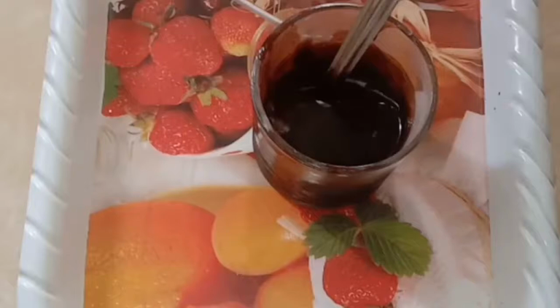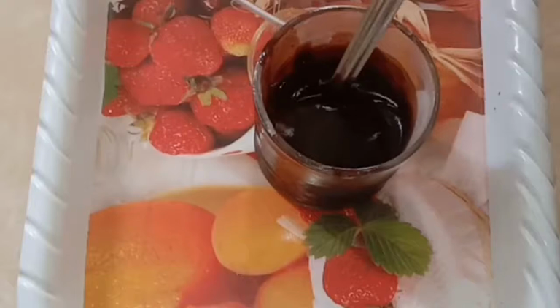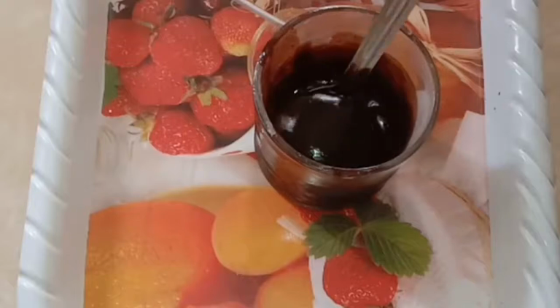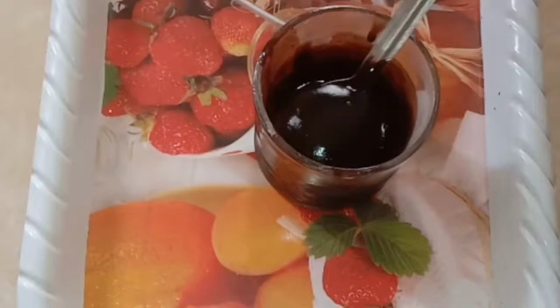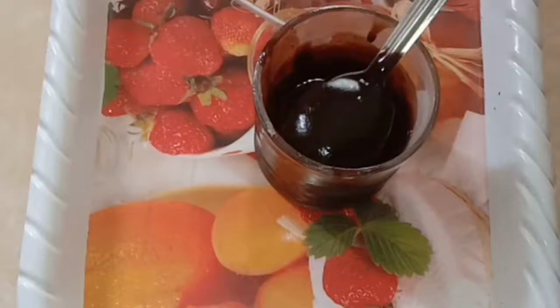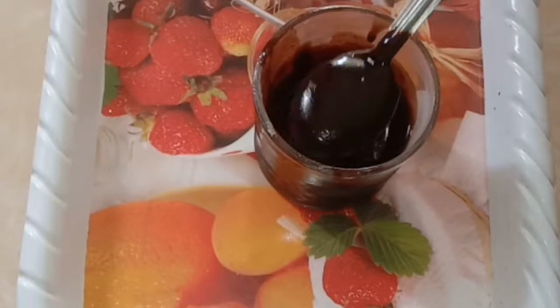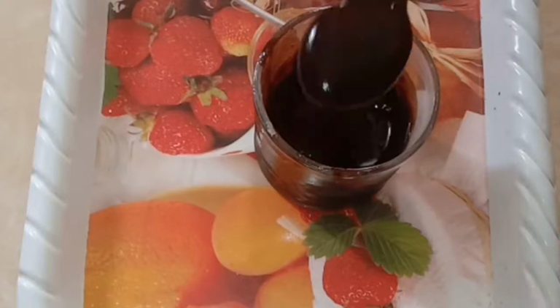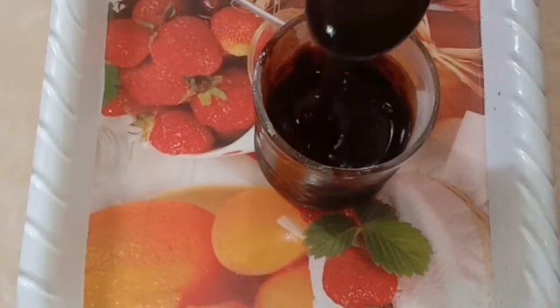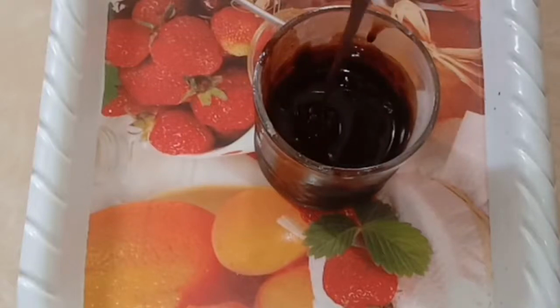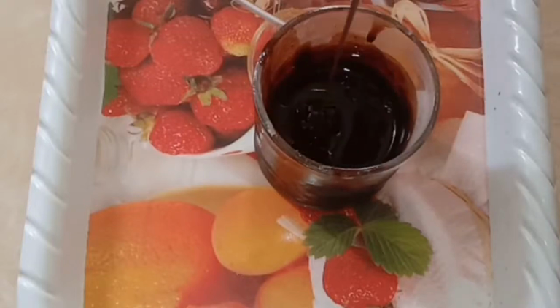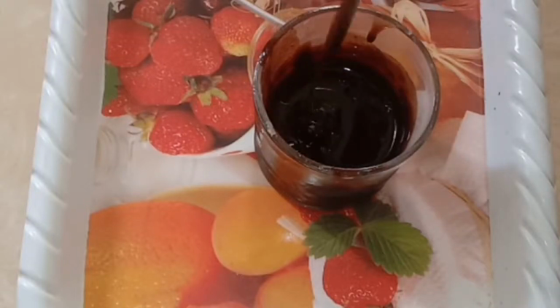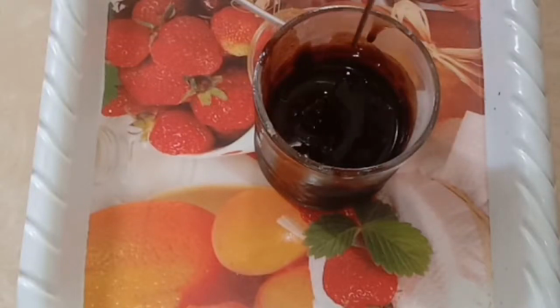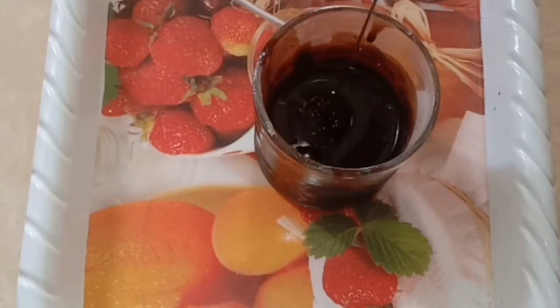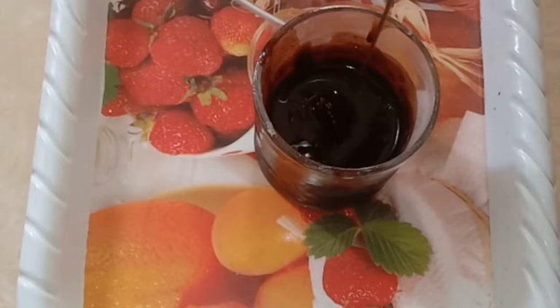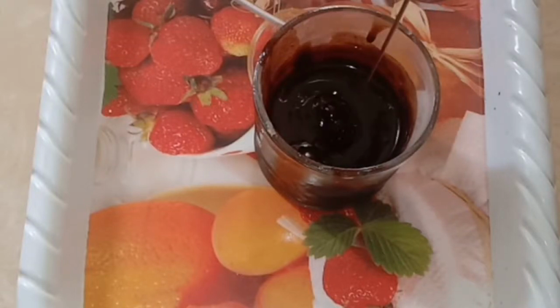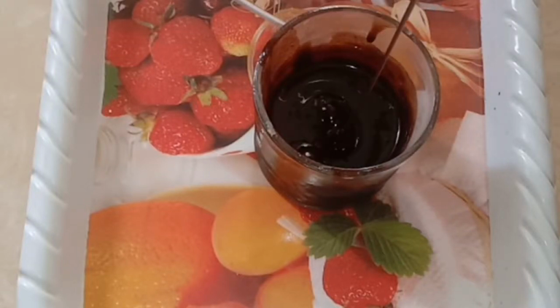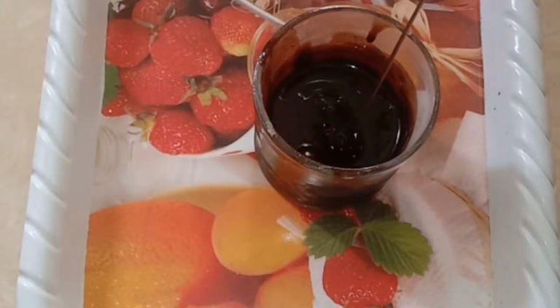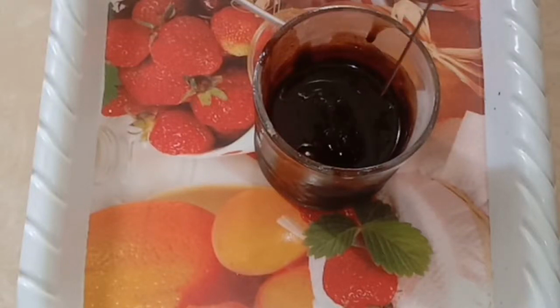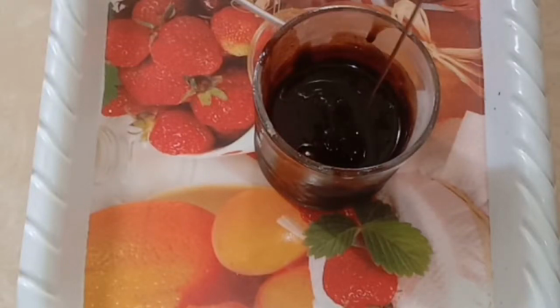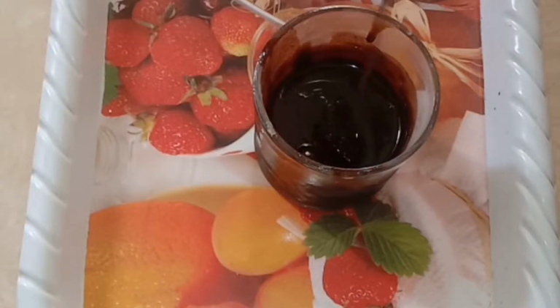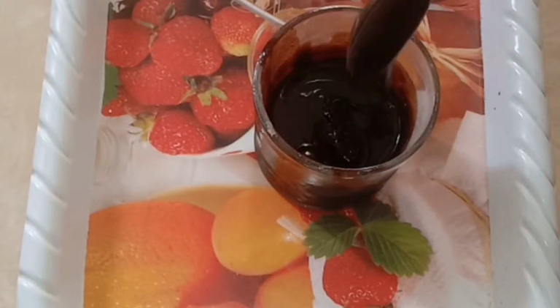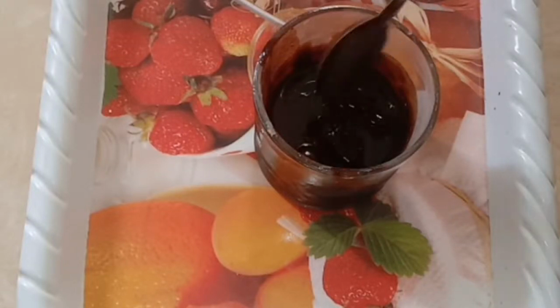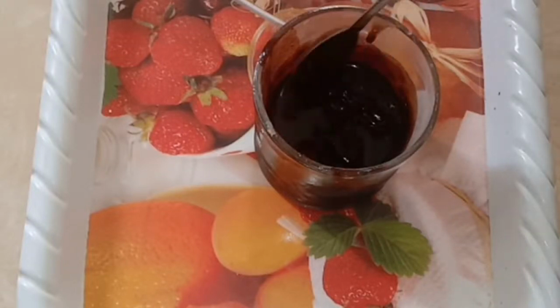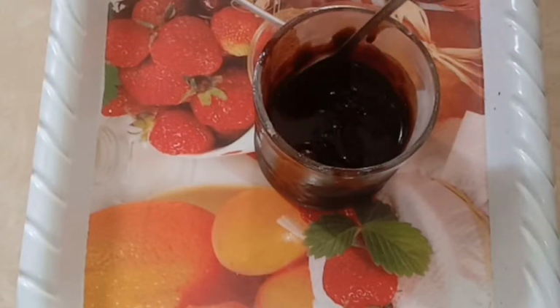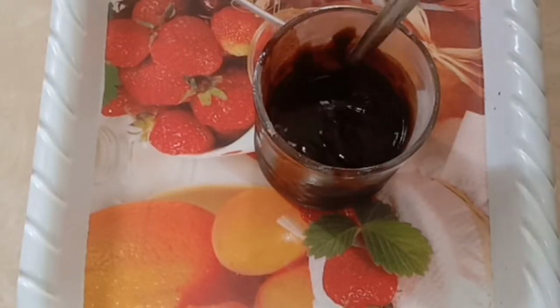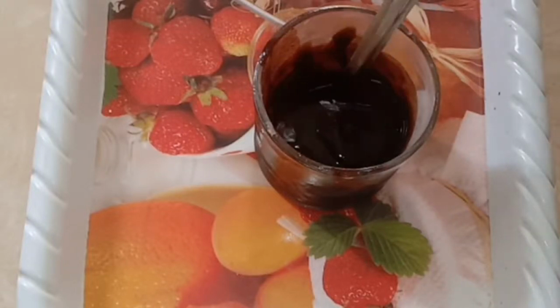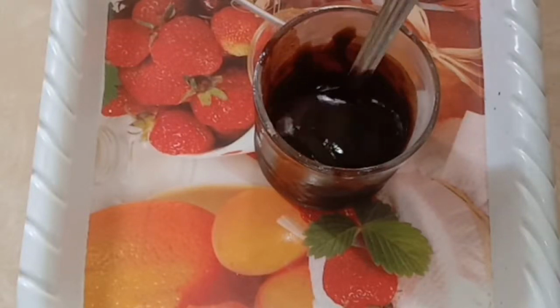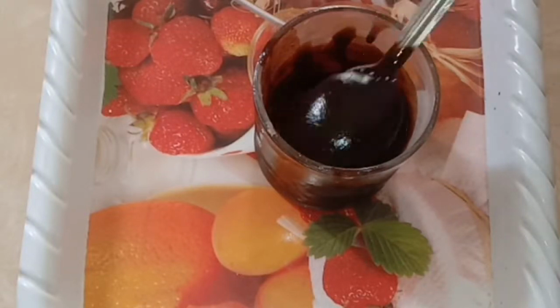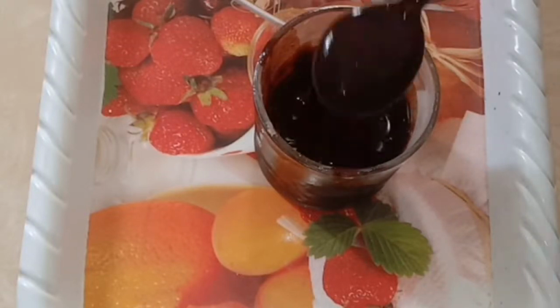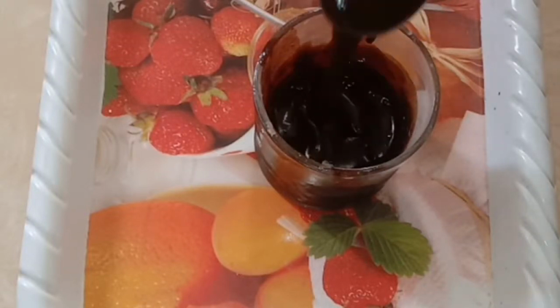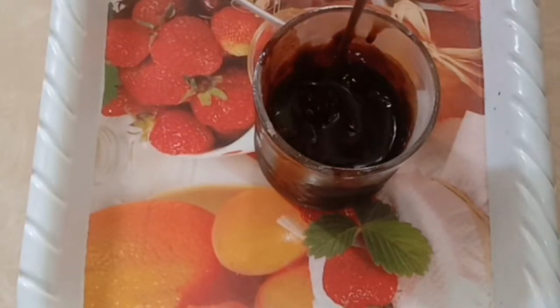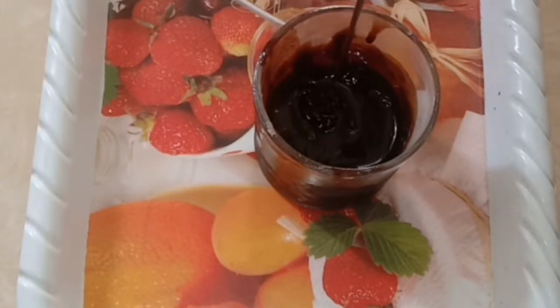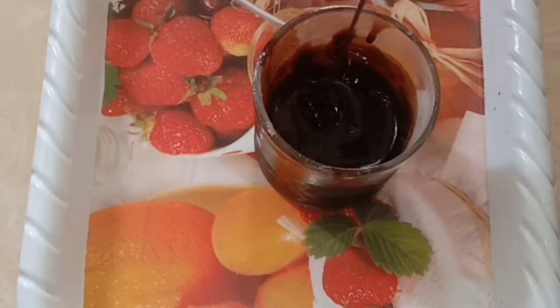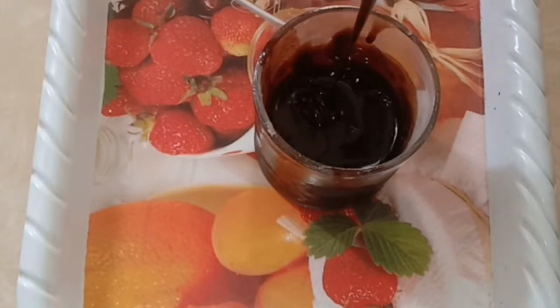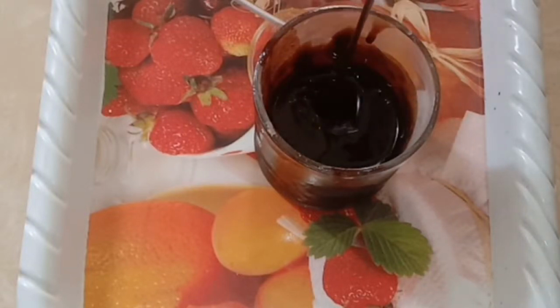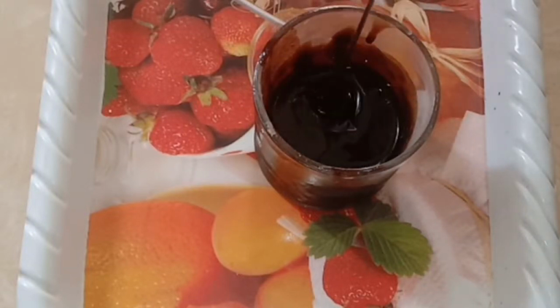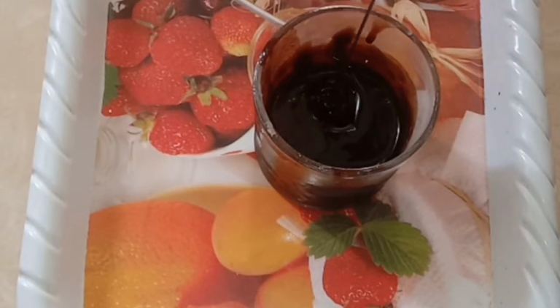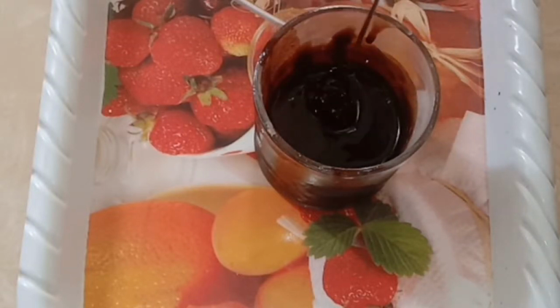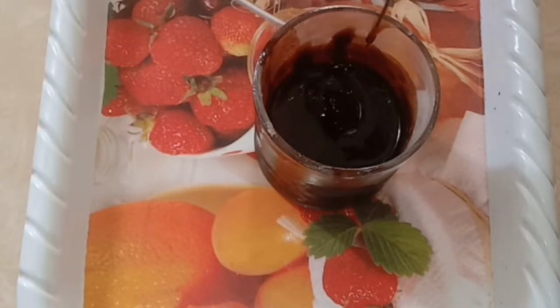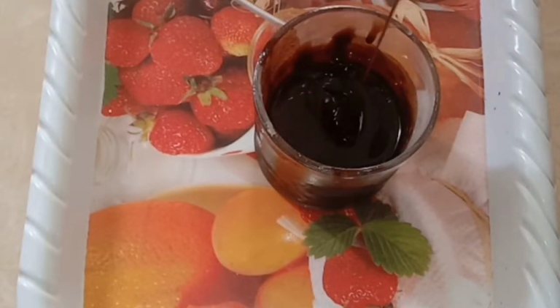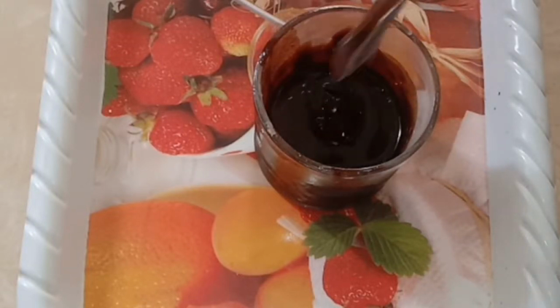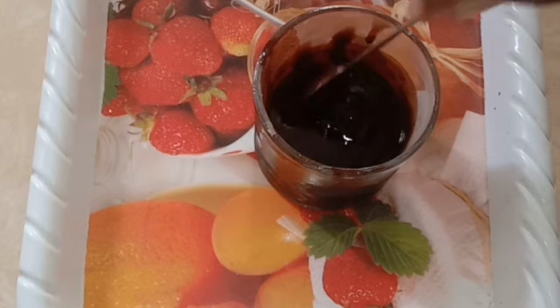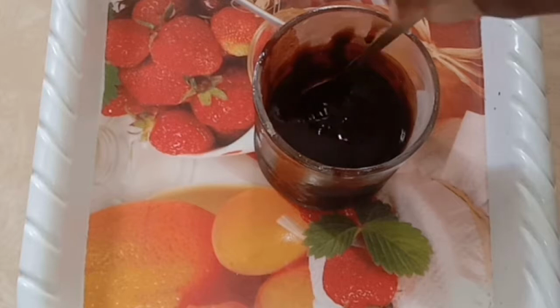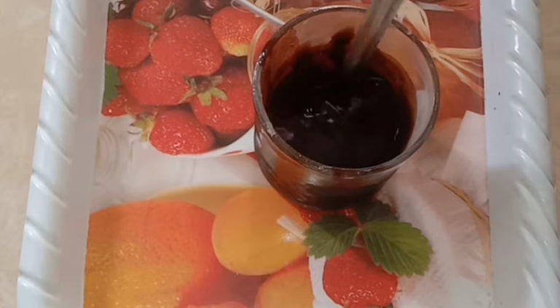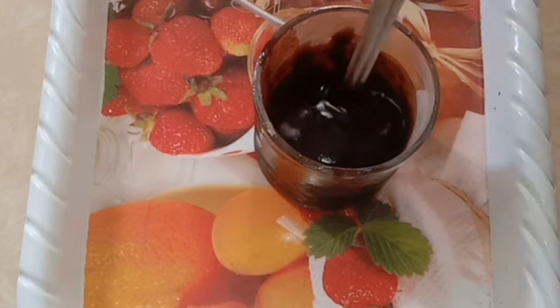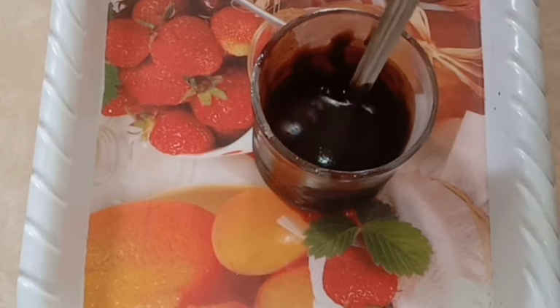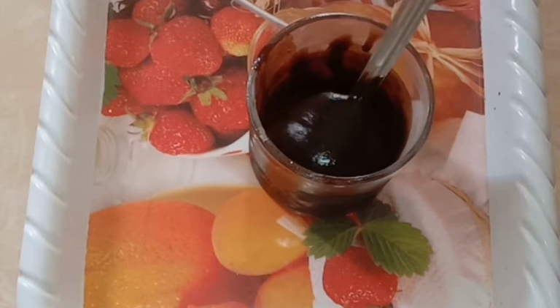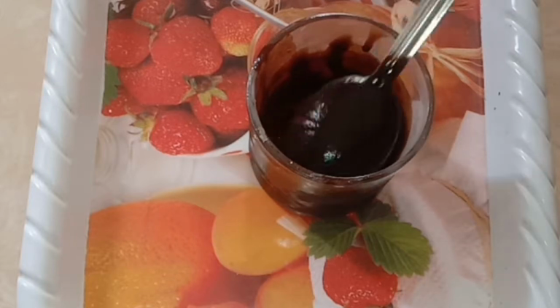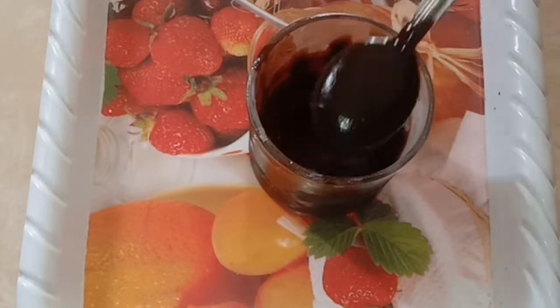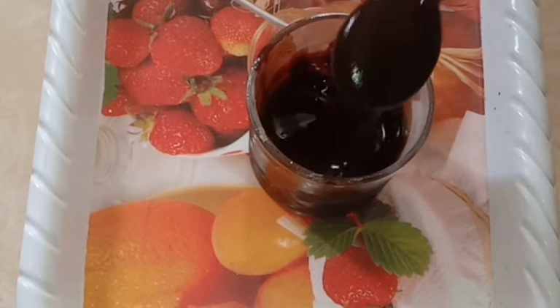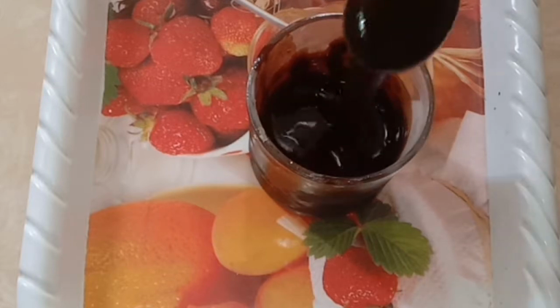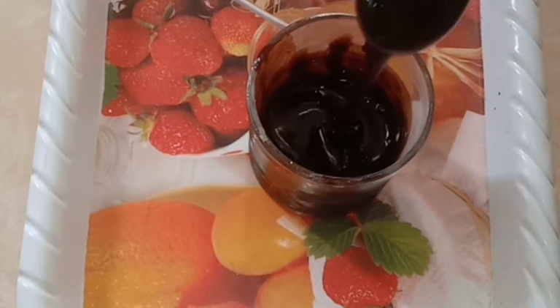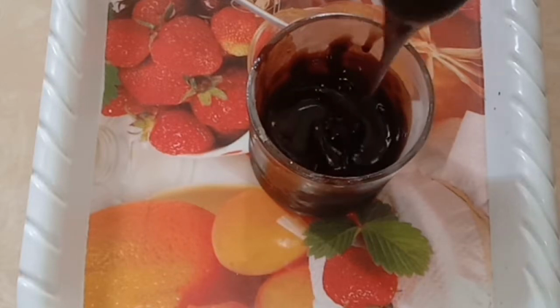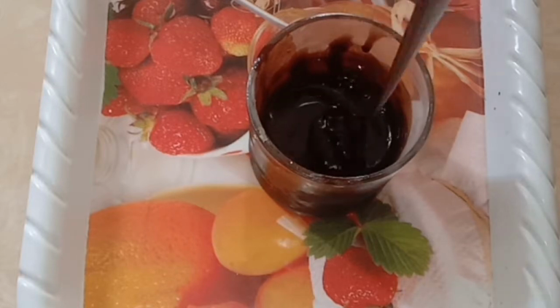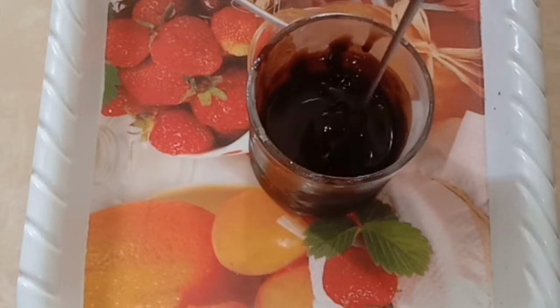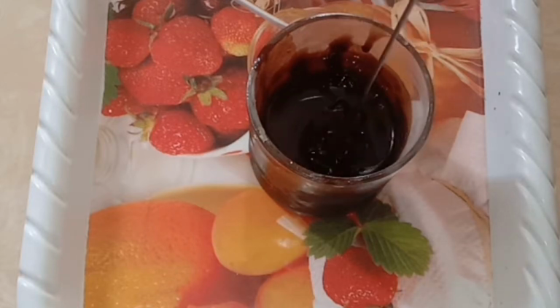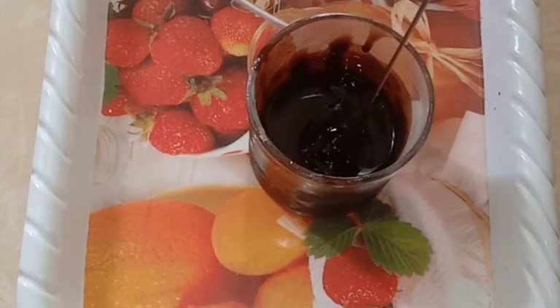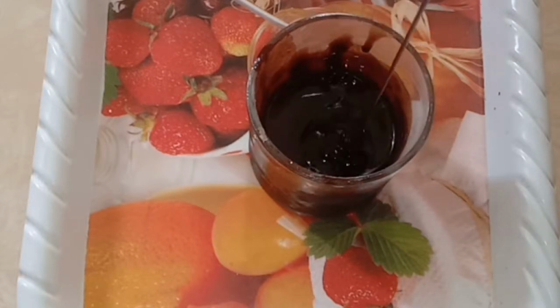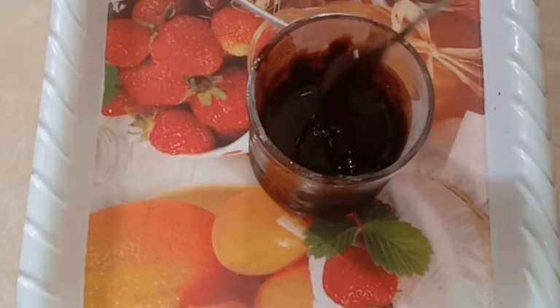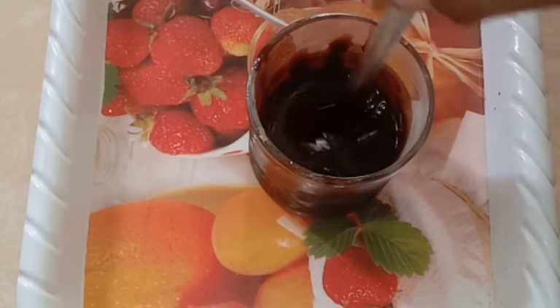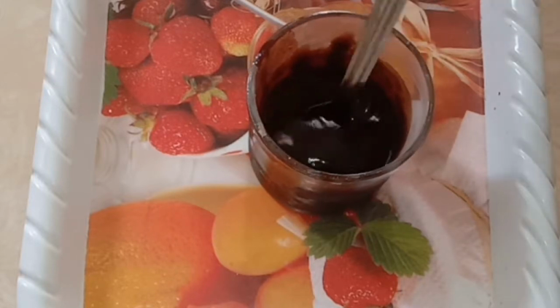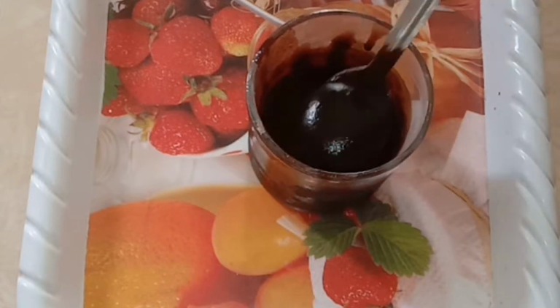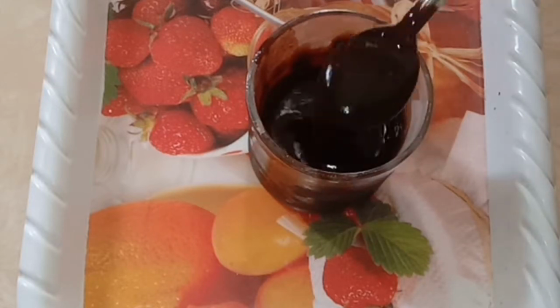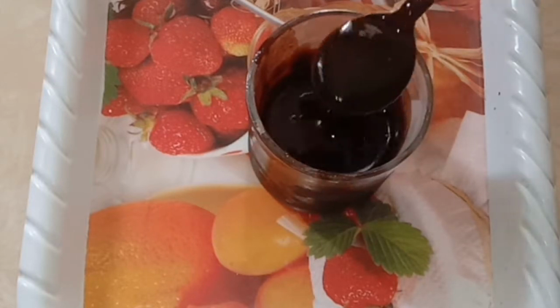Hello friends, welcome to Namu Veeetu Parambiryam. Today we will see how to make homemade chocolate syrup. This recipe is very easy and simple.